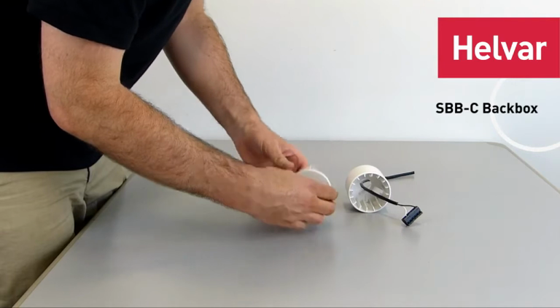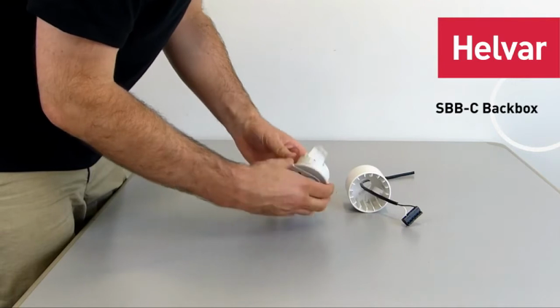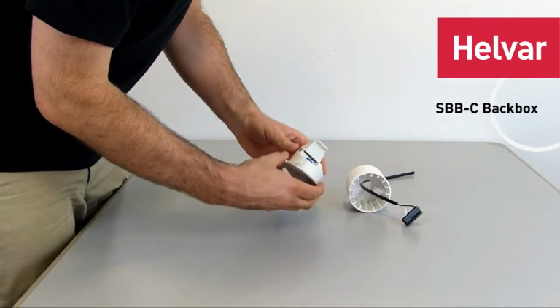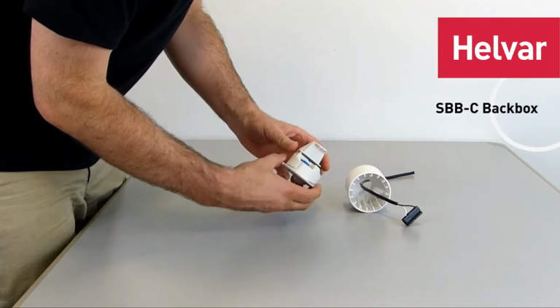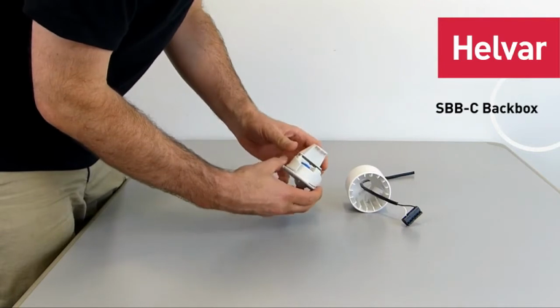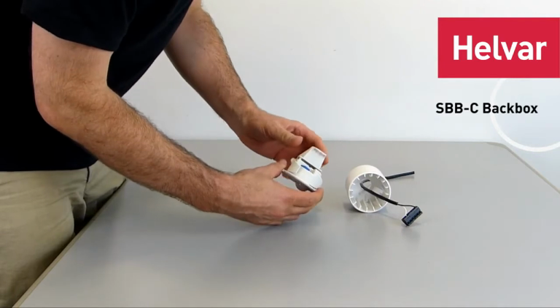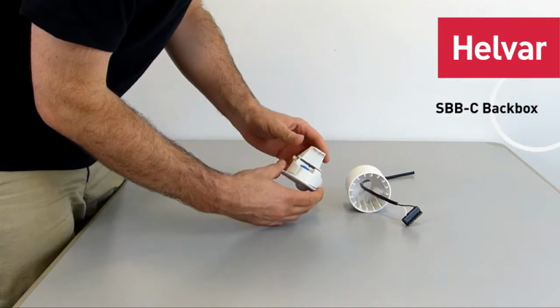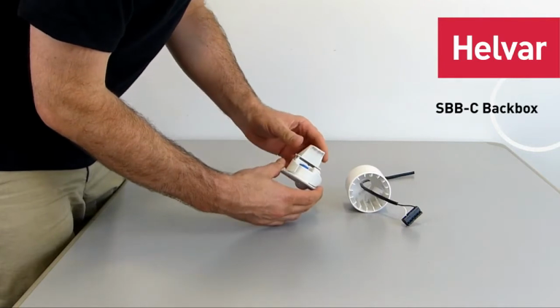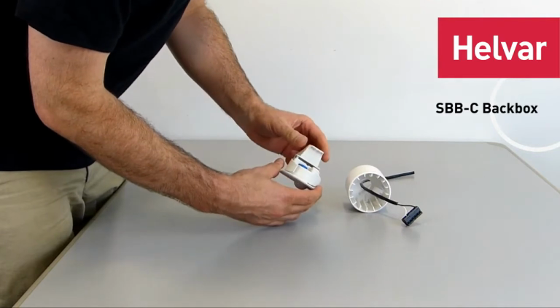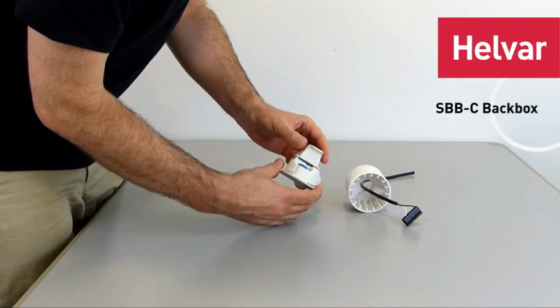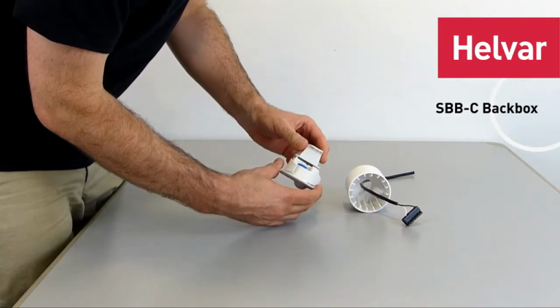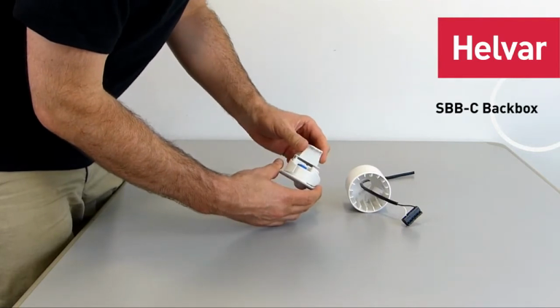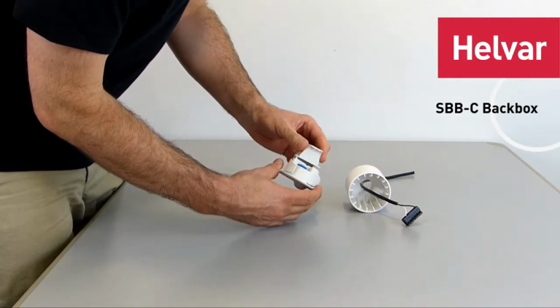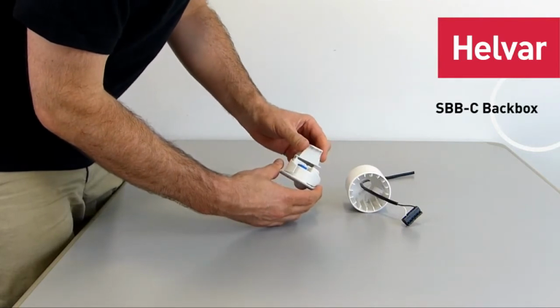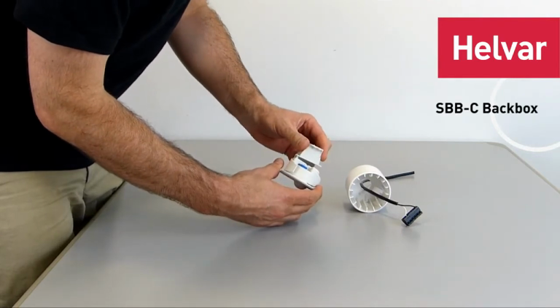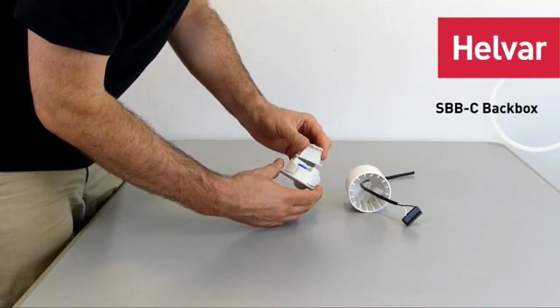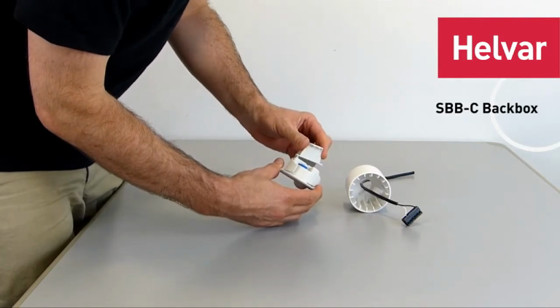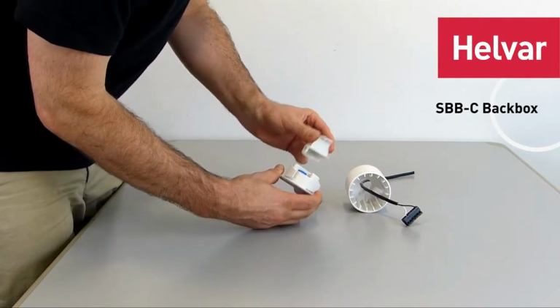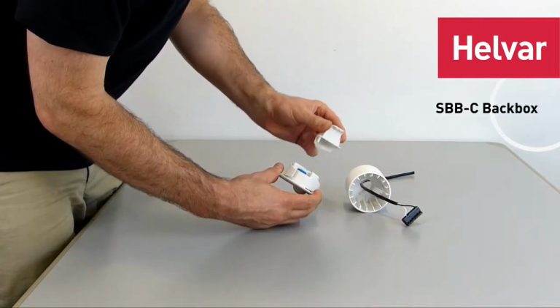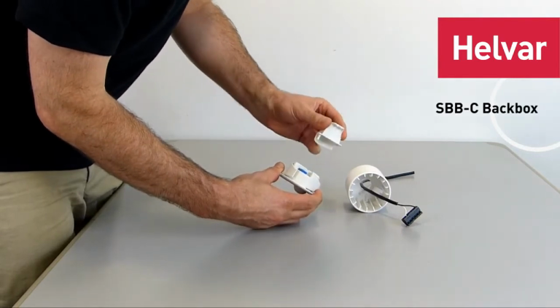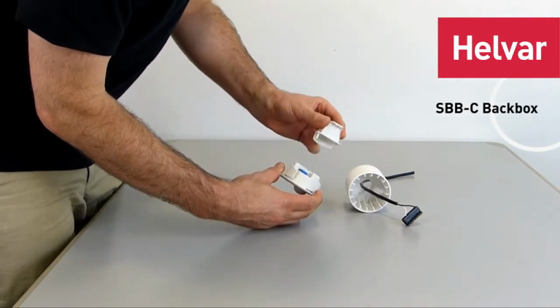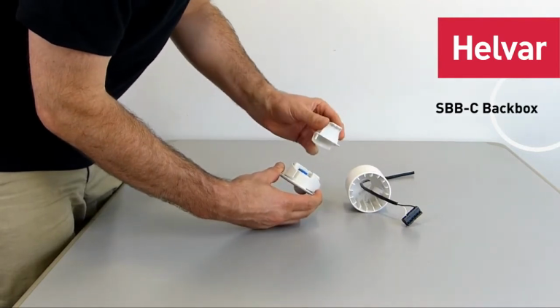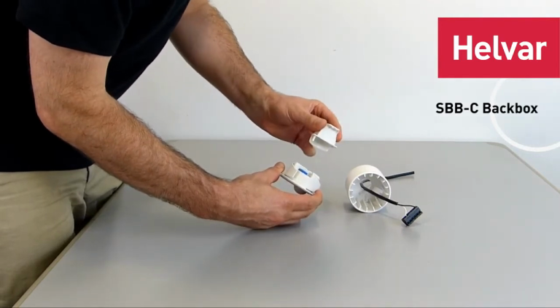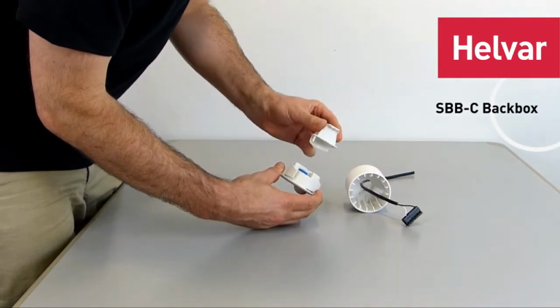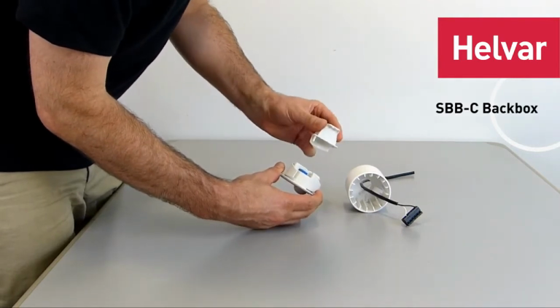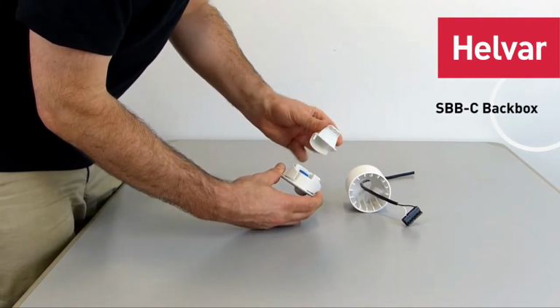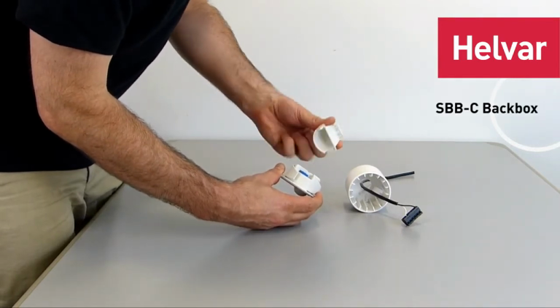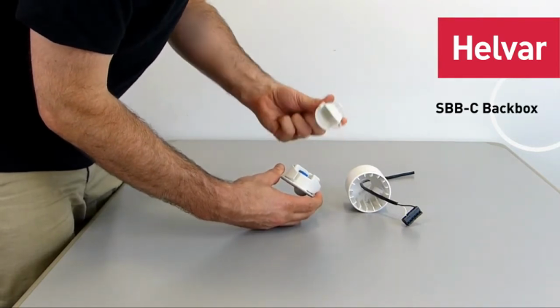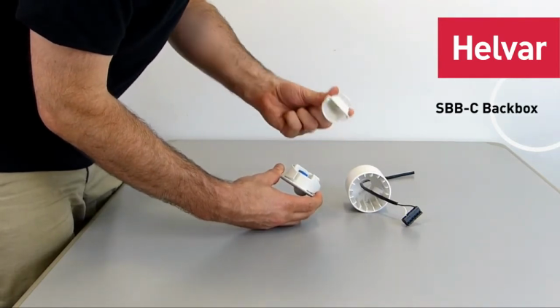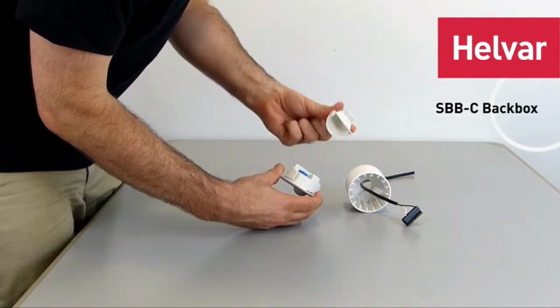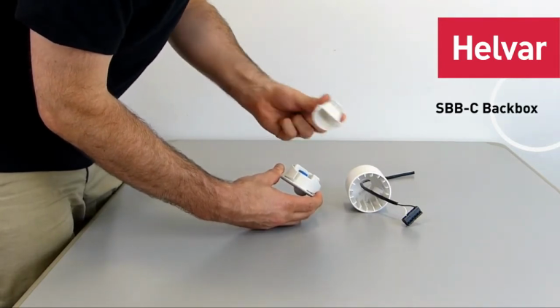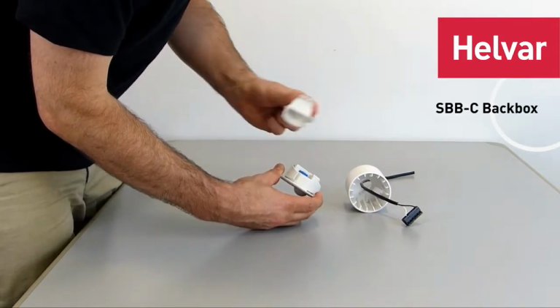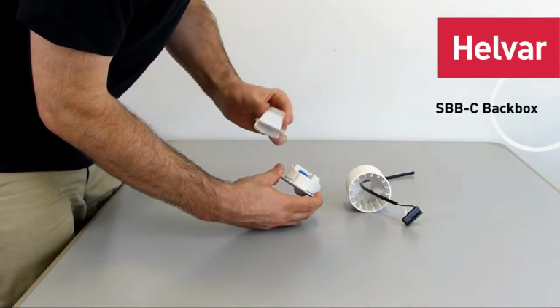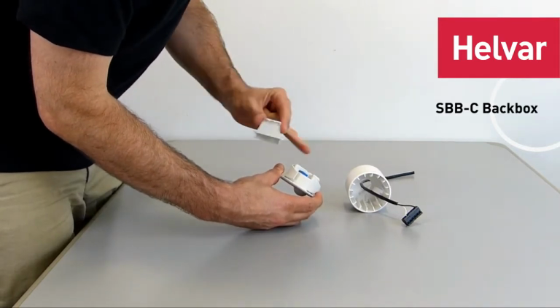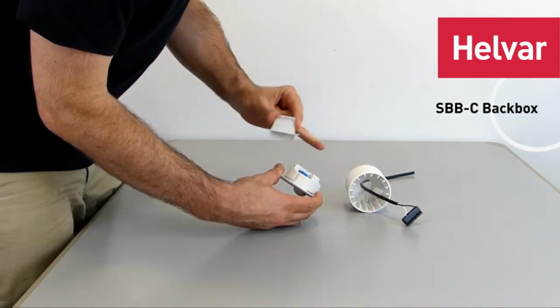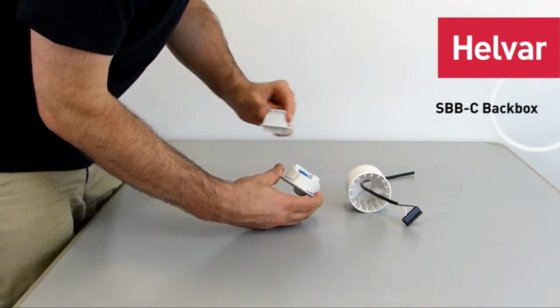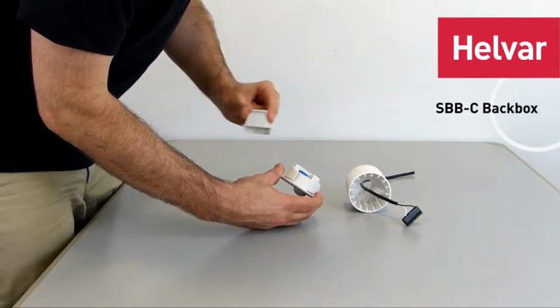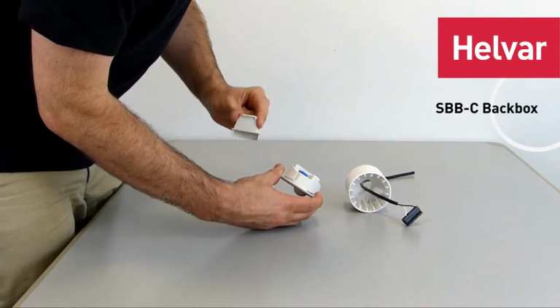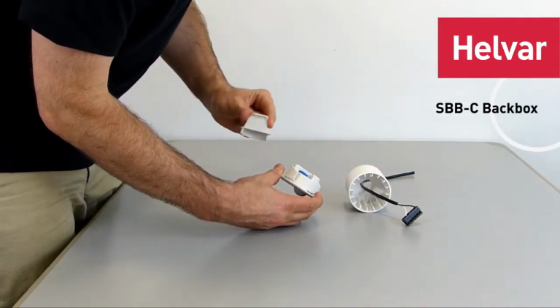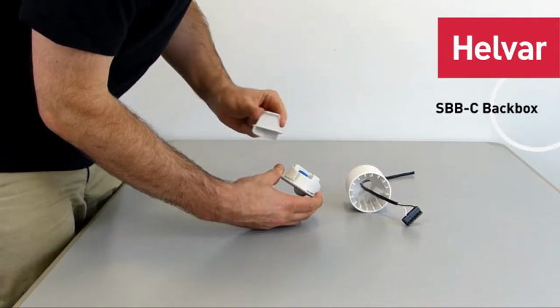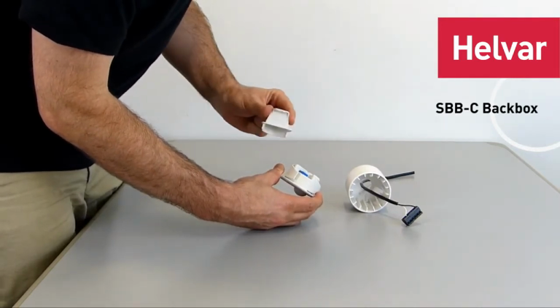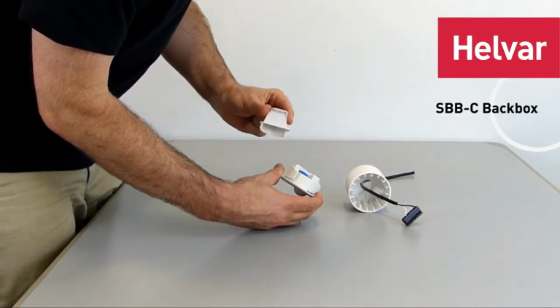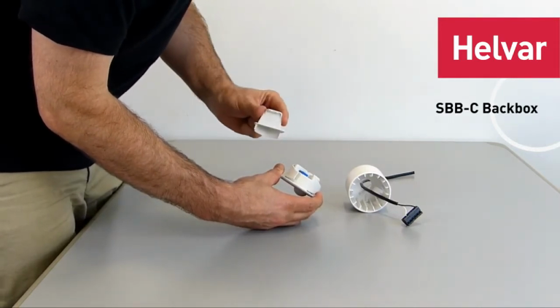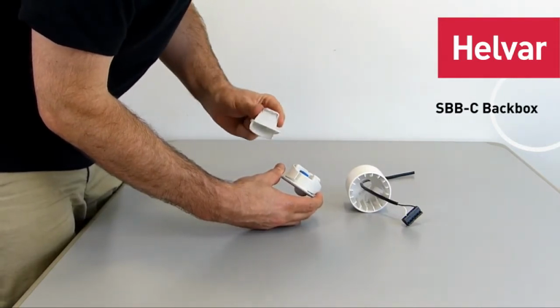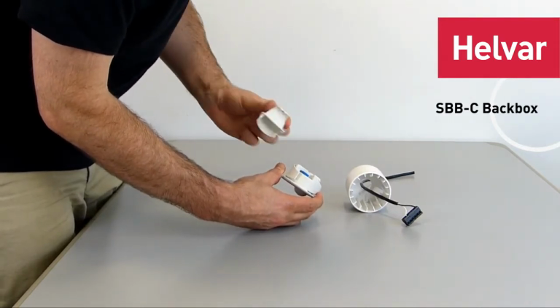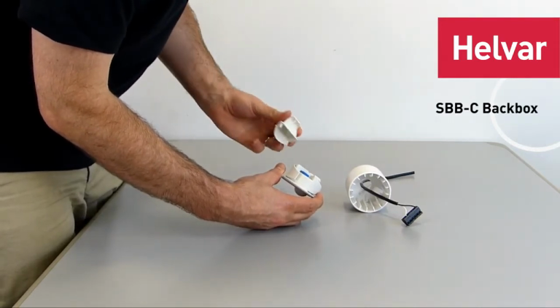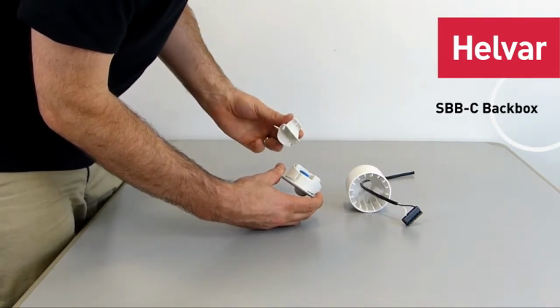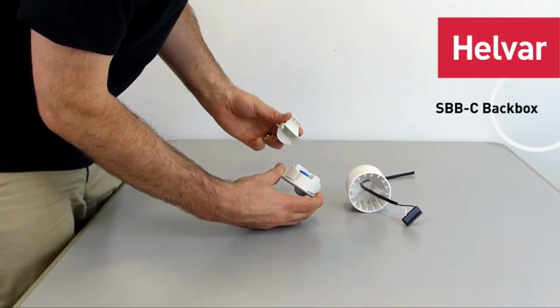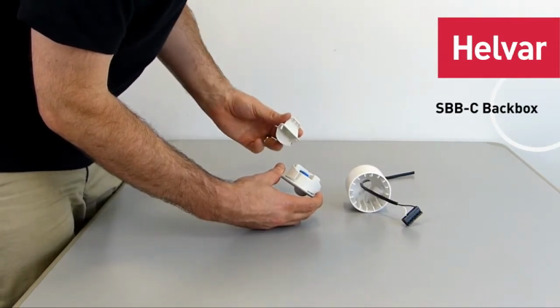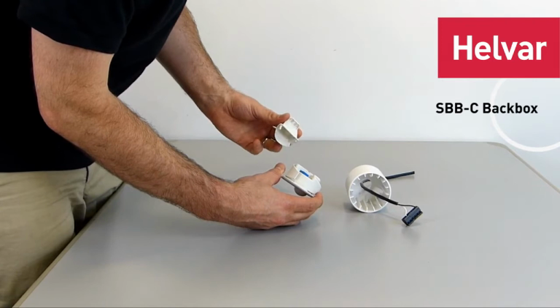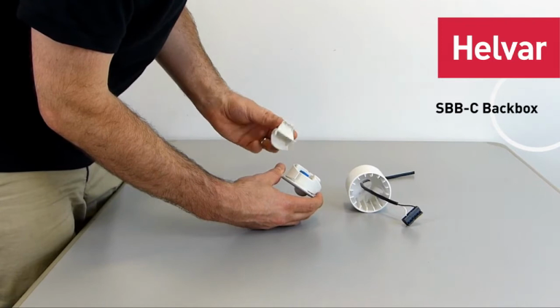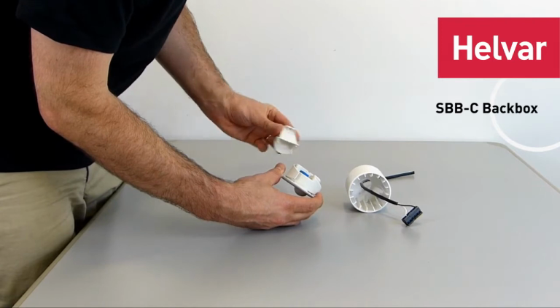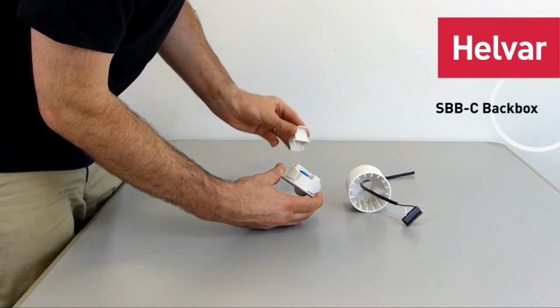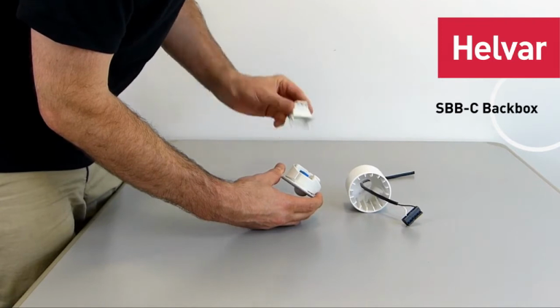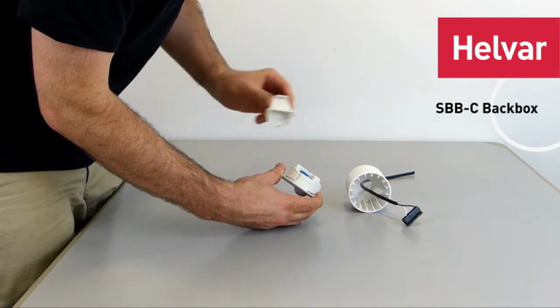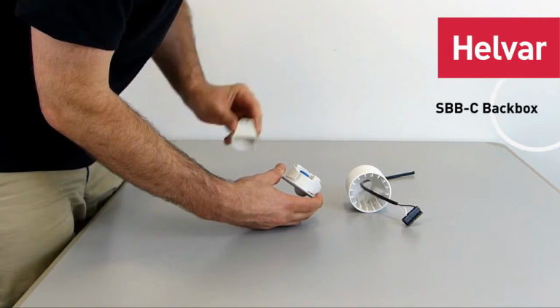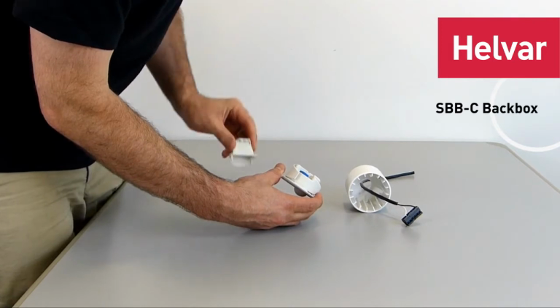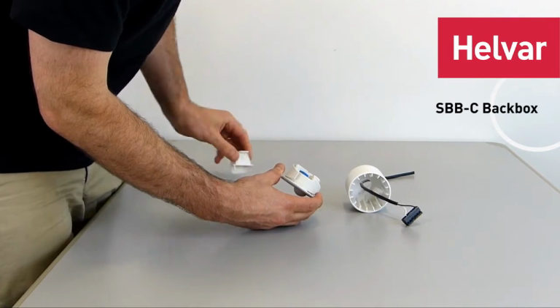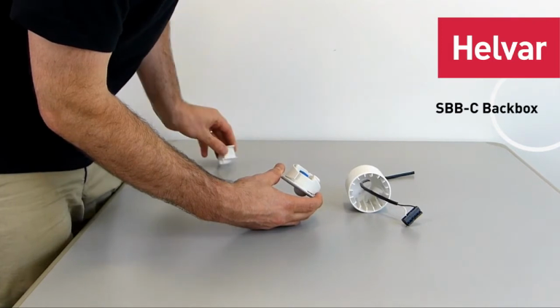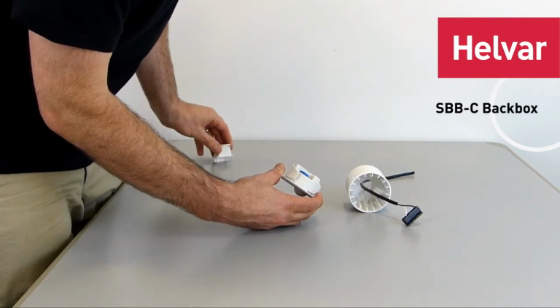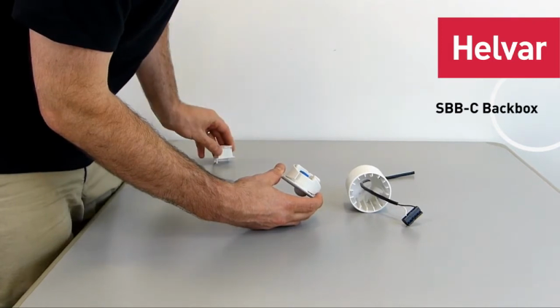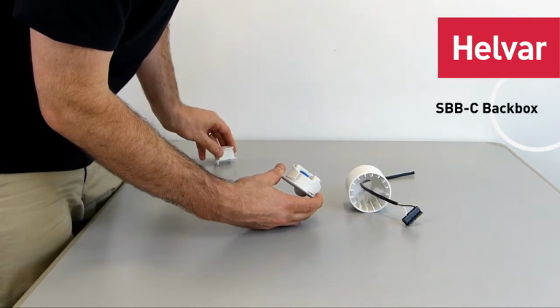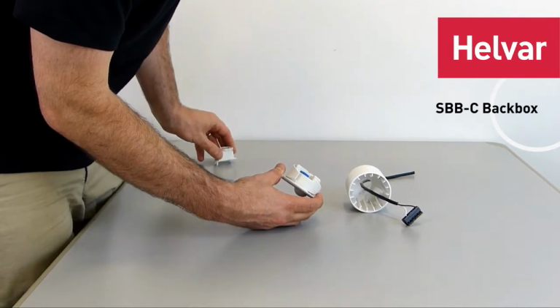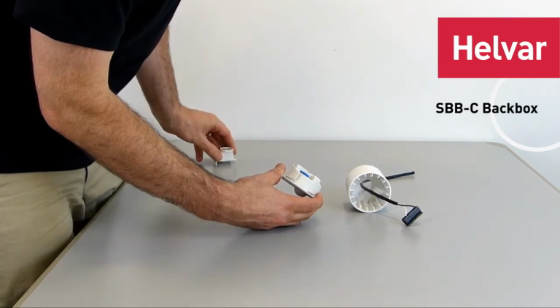One thing to note is that the cable guard that comes with the 312 is too long to go in the mounting box and you don't need it, so we won't be using that.